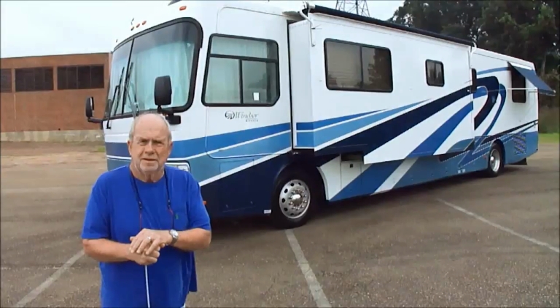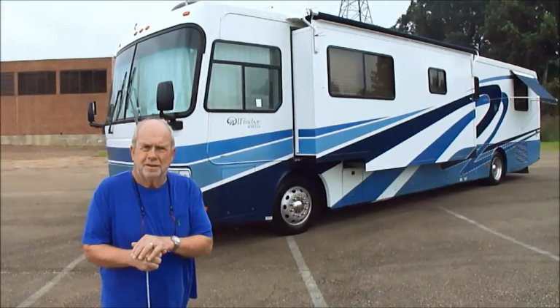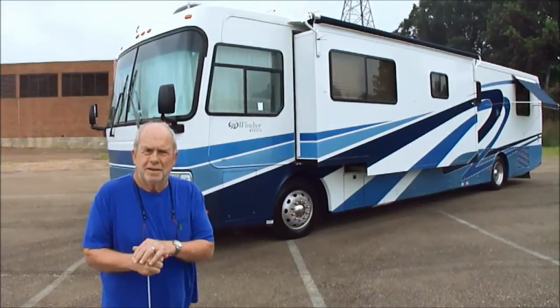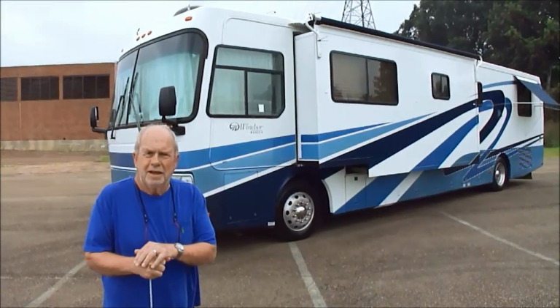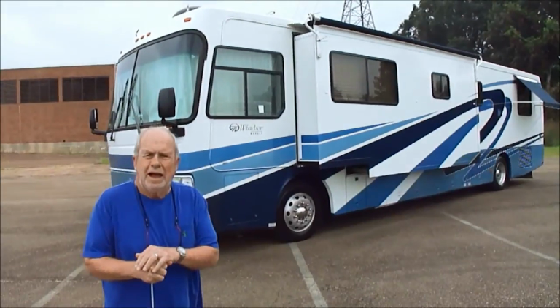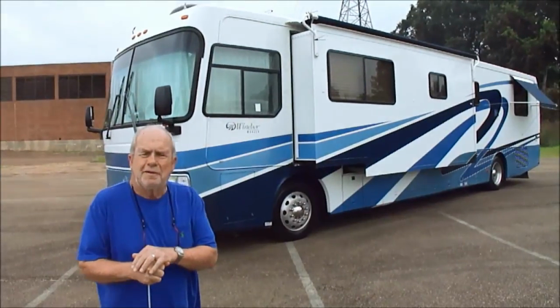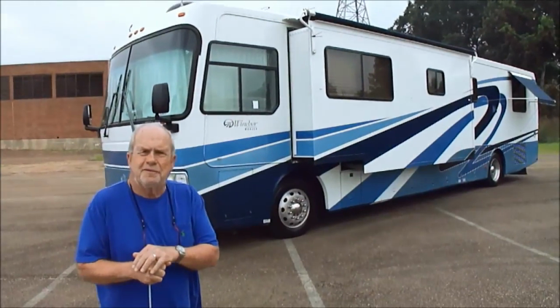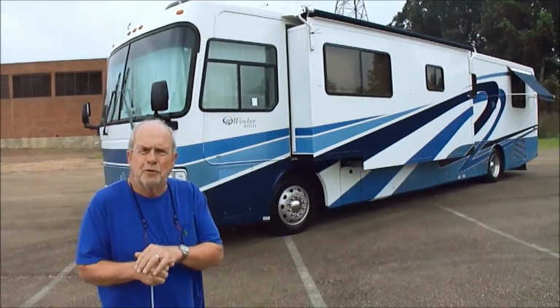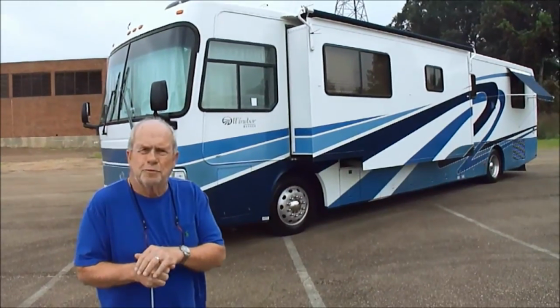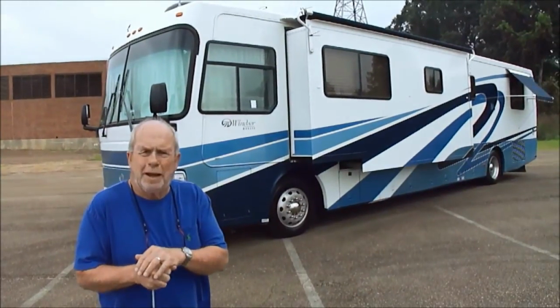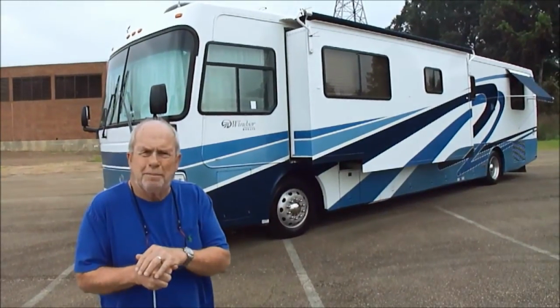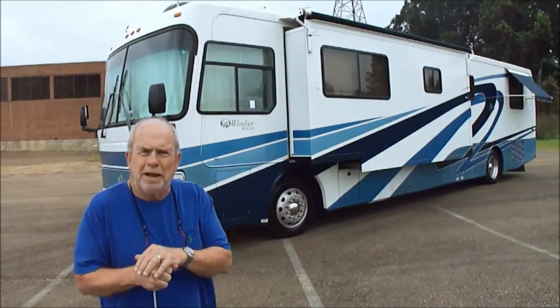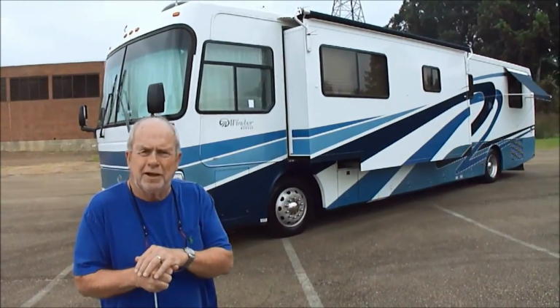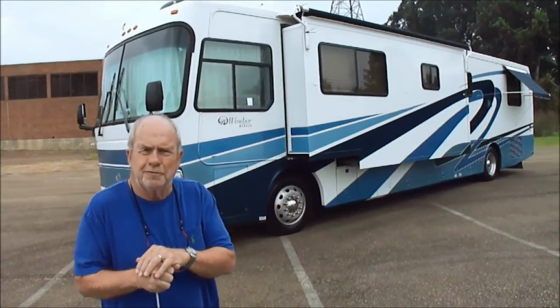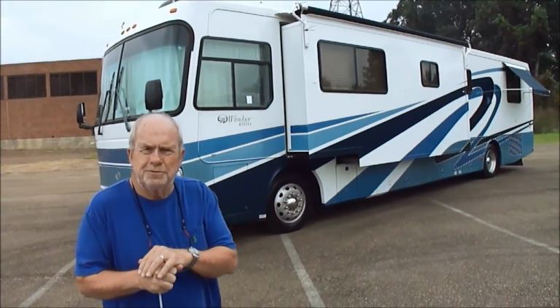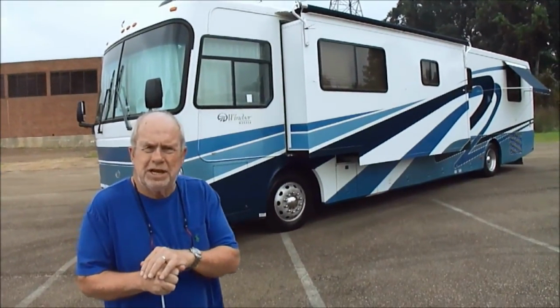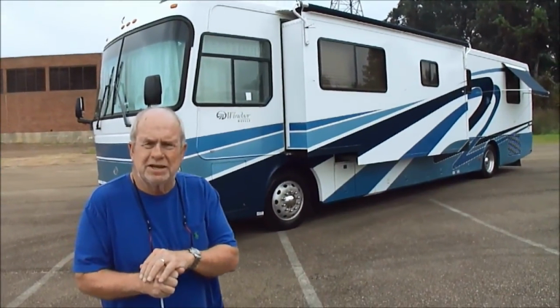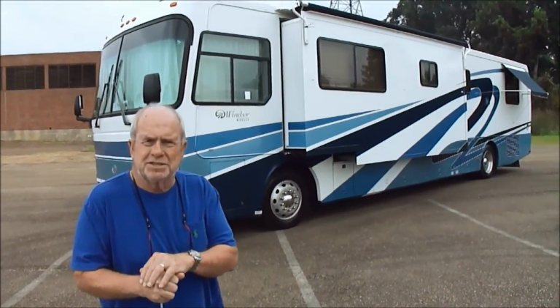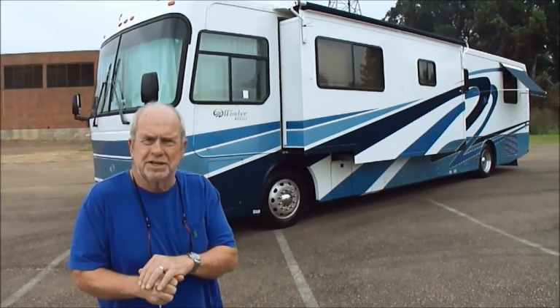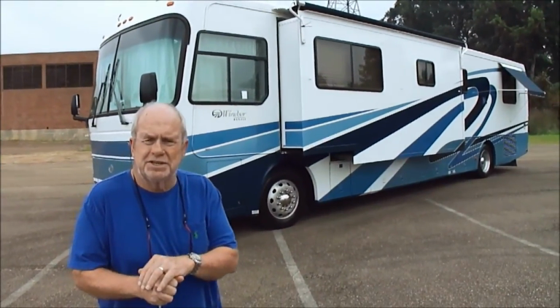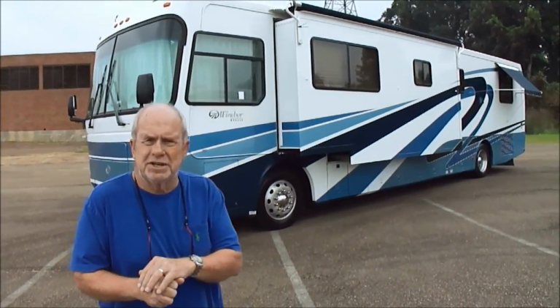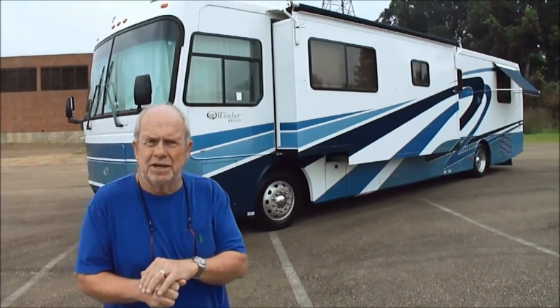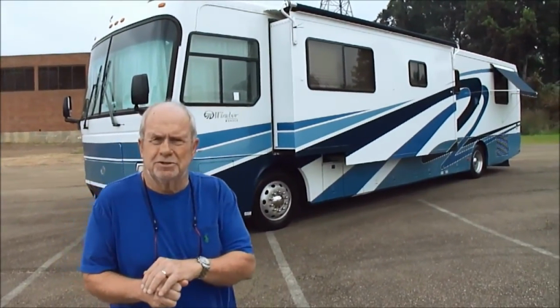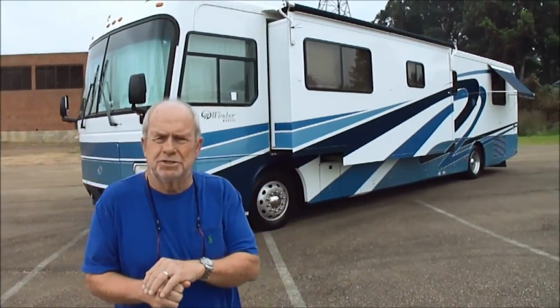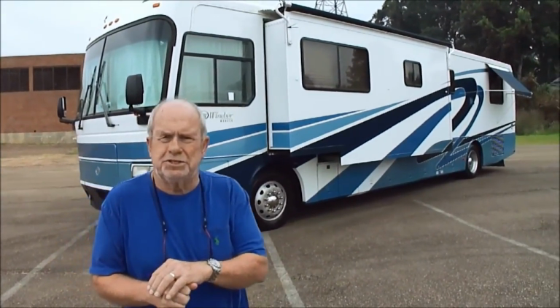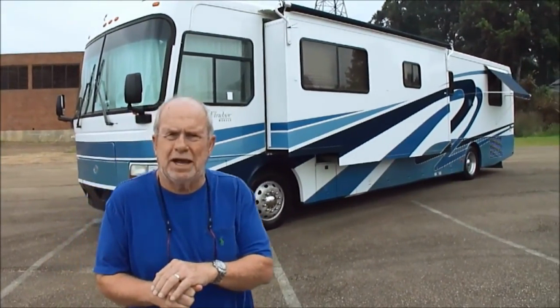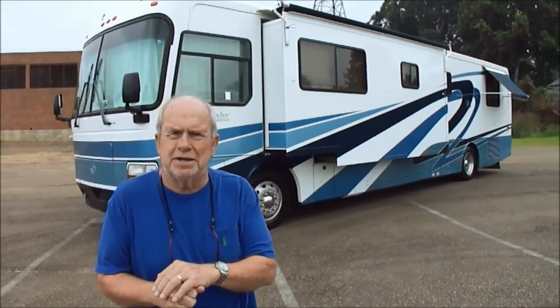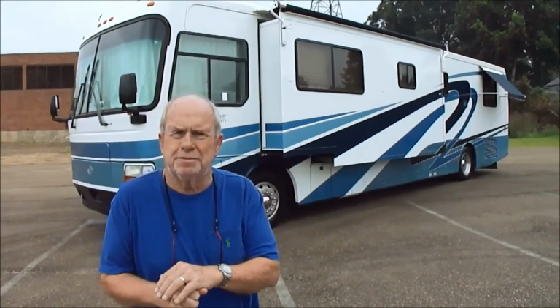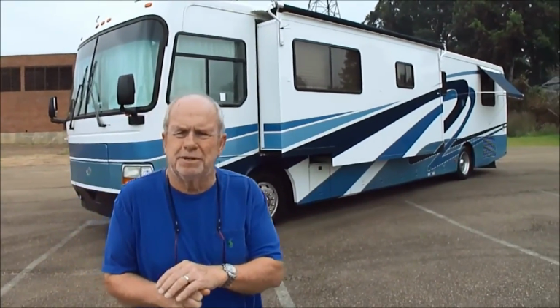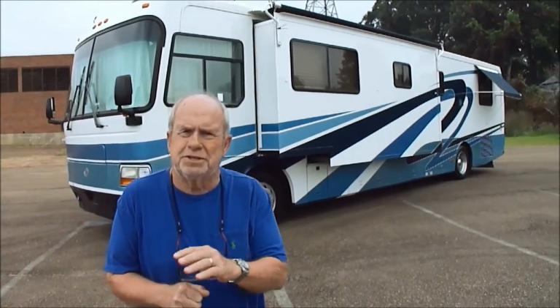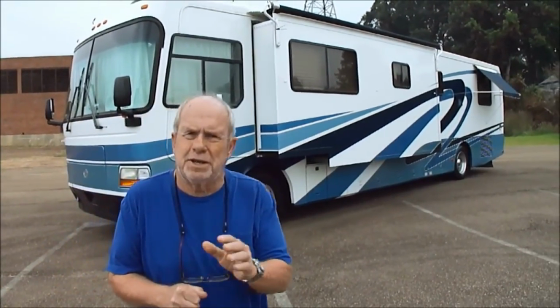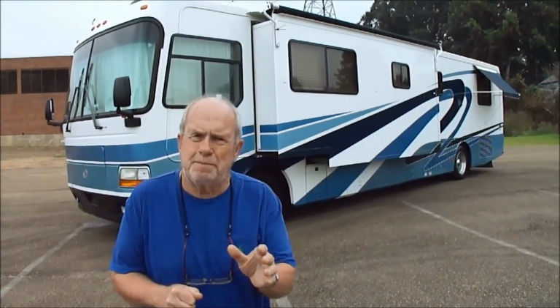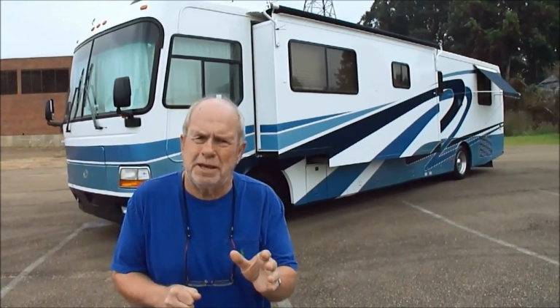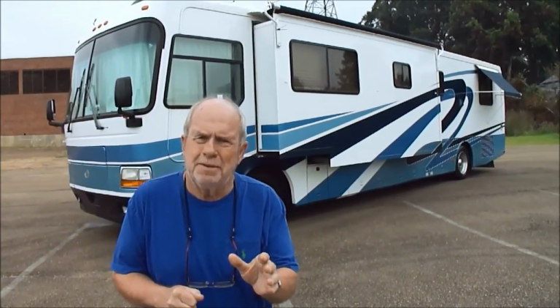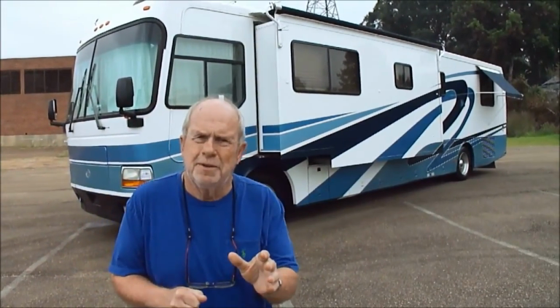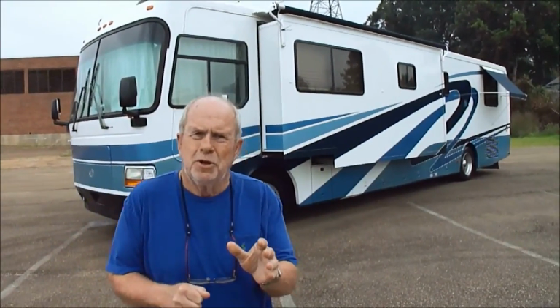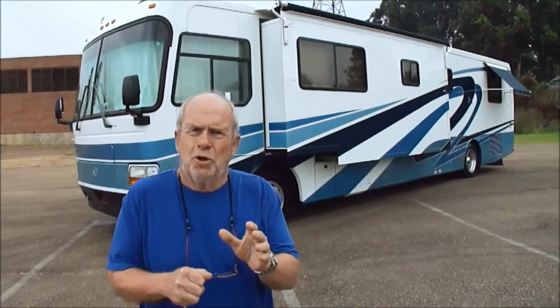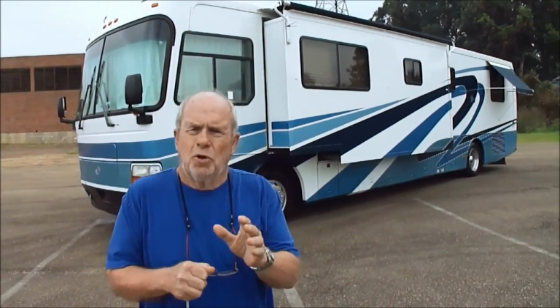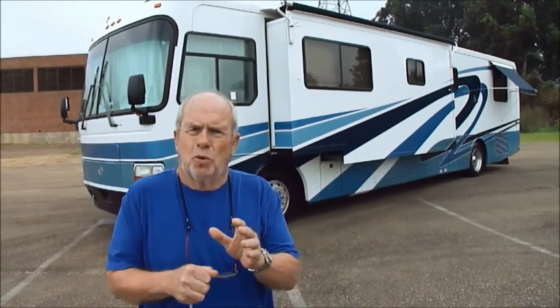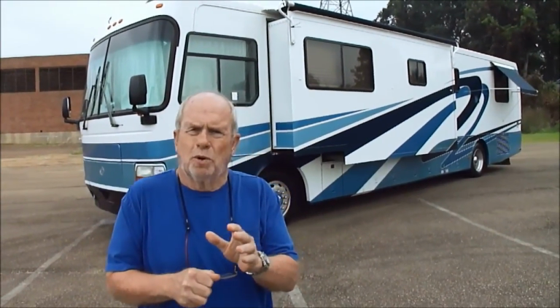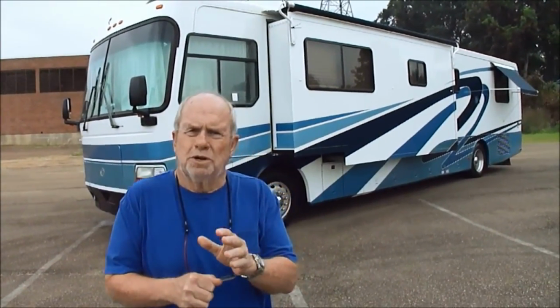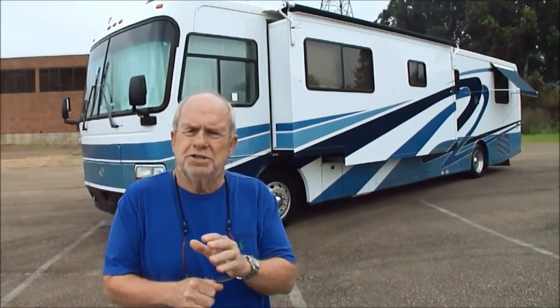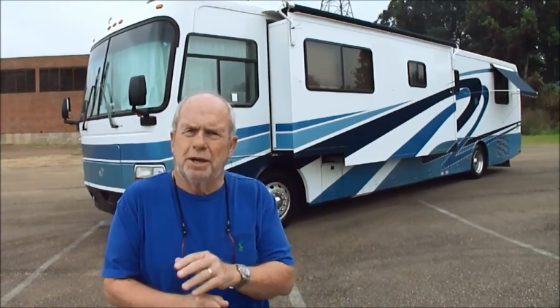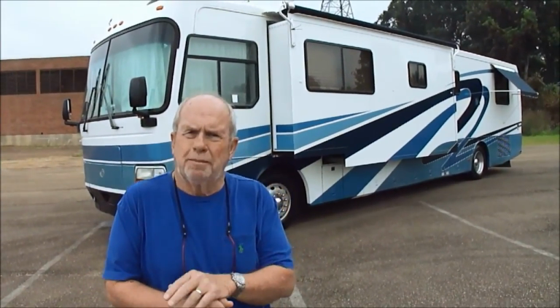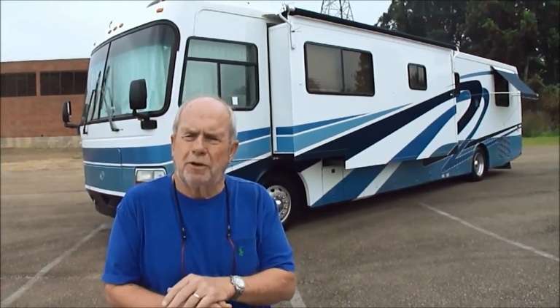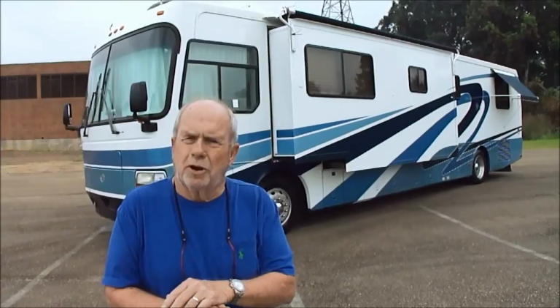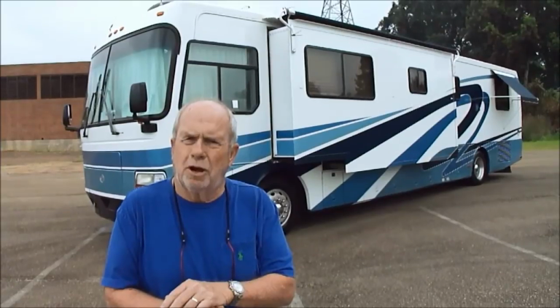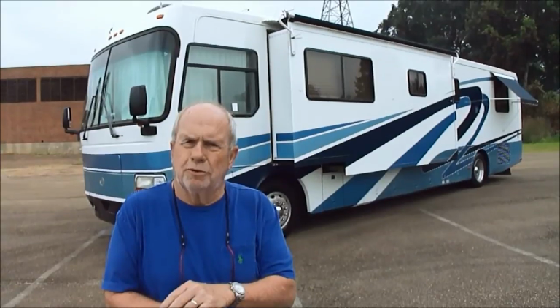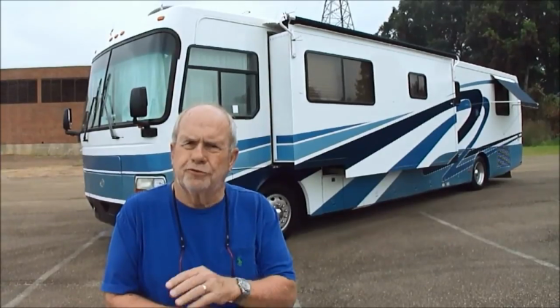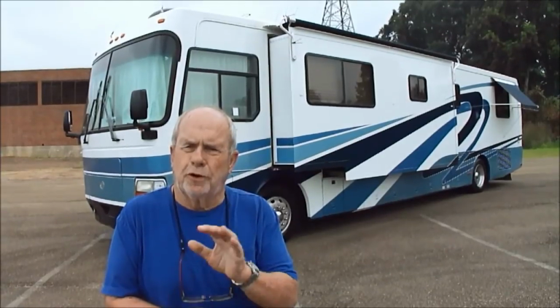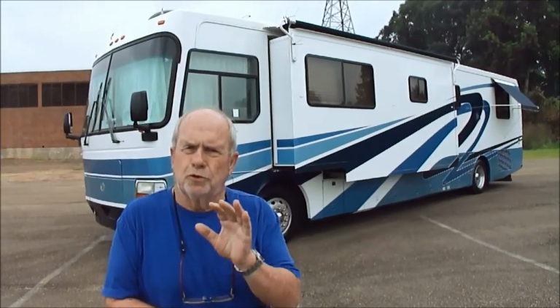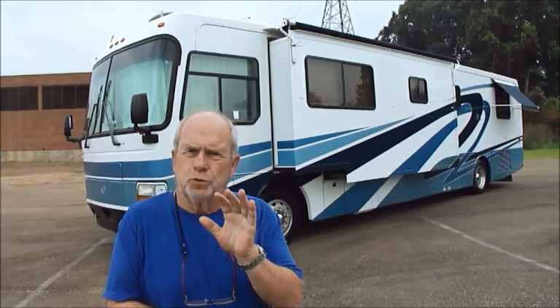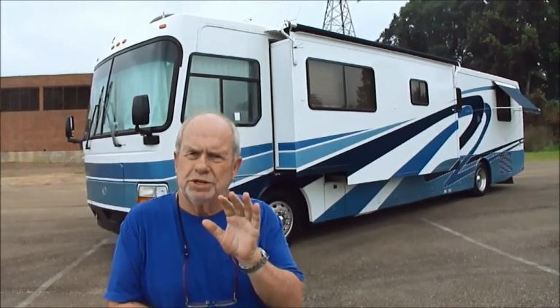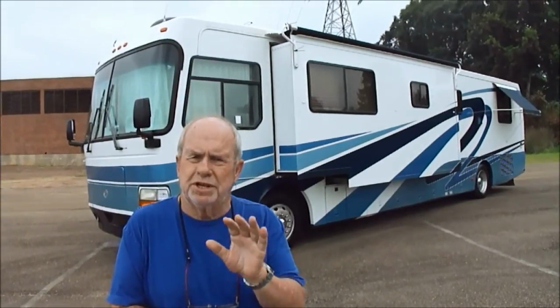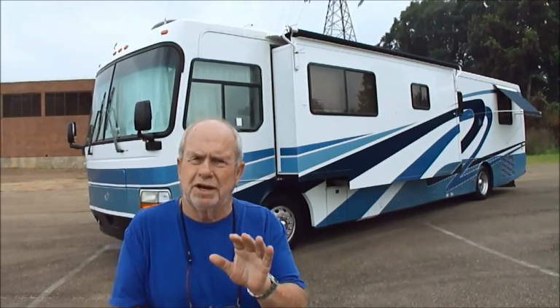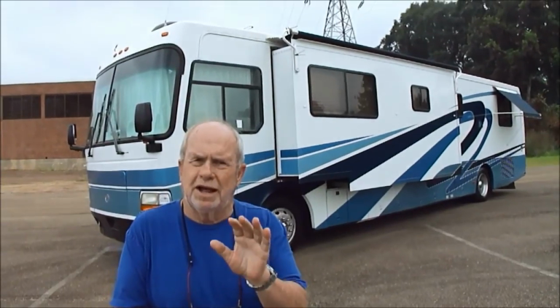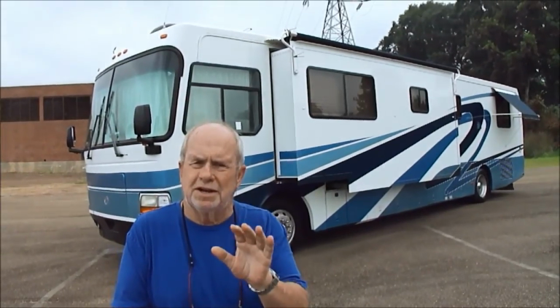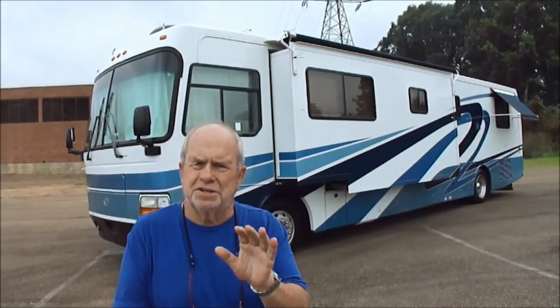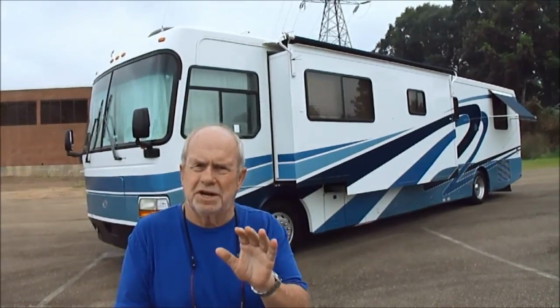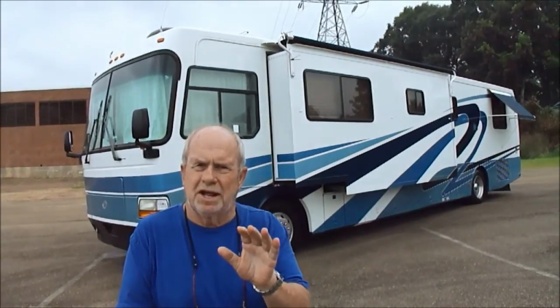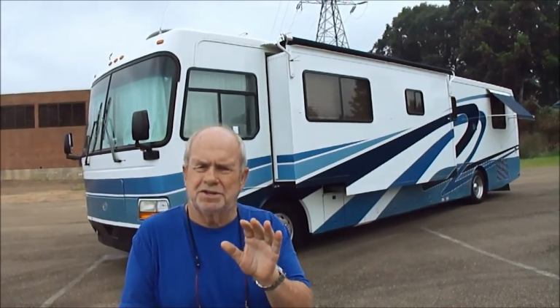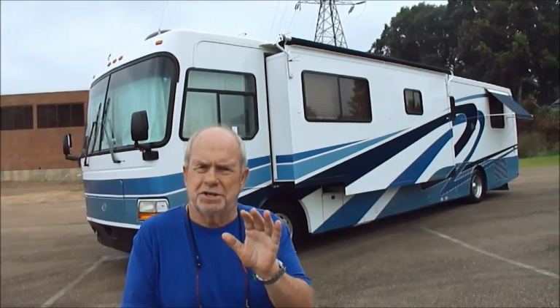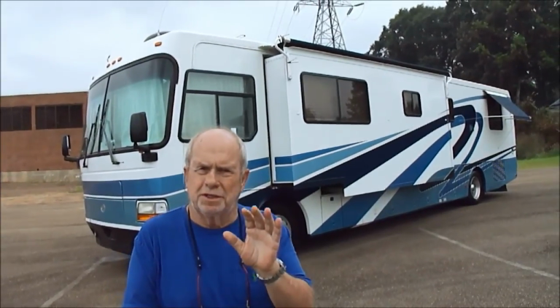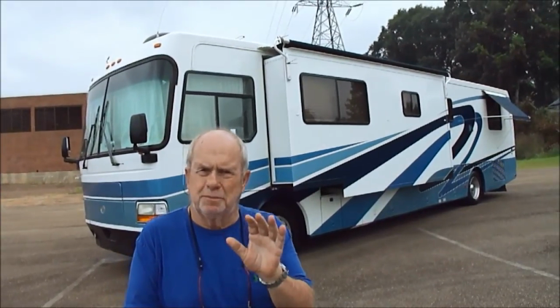Hi folks, Bob Dale from Jackson Lee Sales from Jackson, Mississippi, where we sell motorhomes. We sell lots and lots of them.